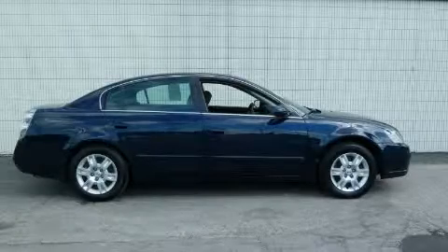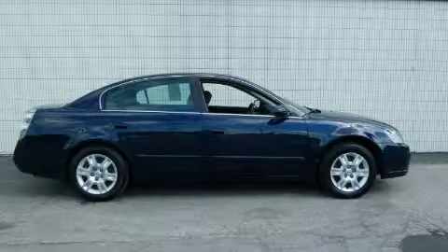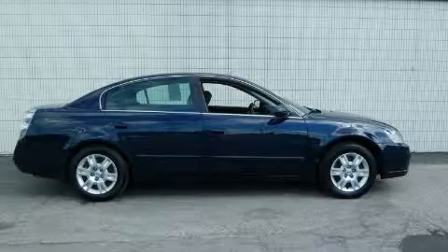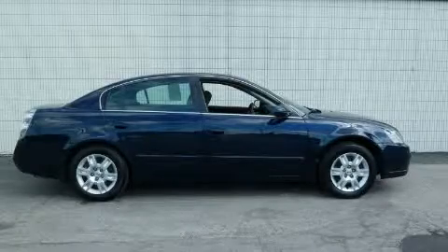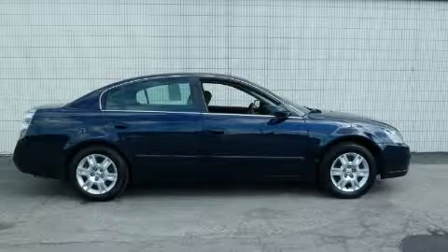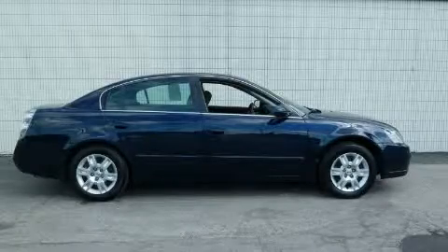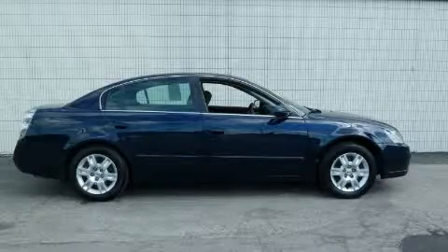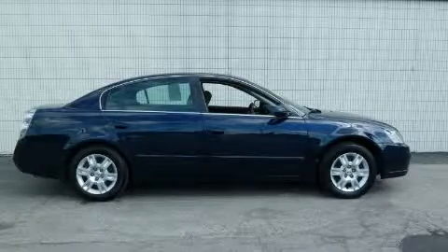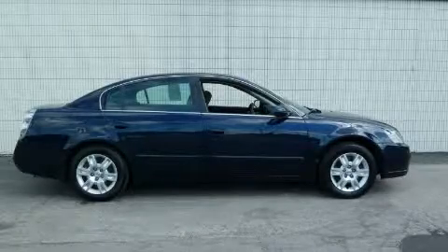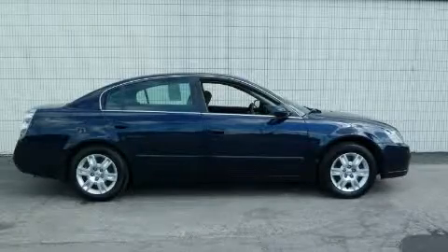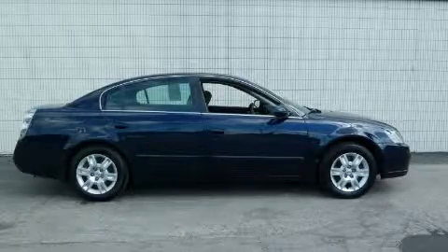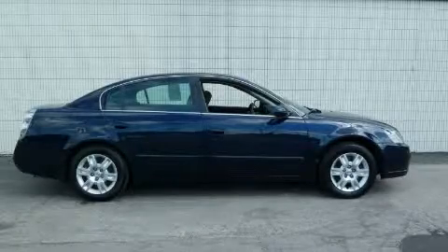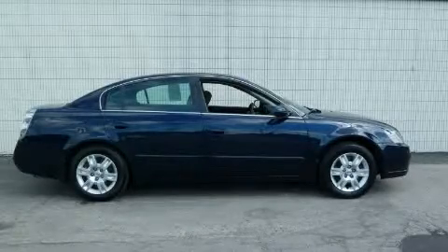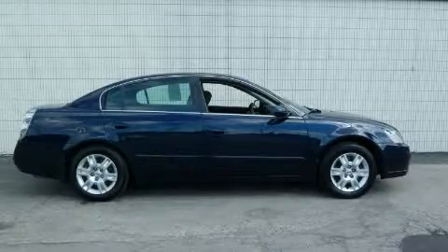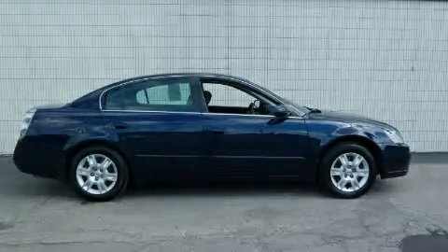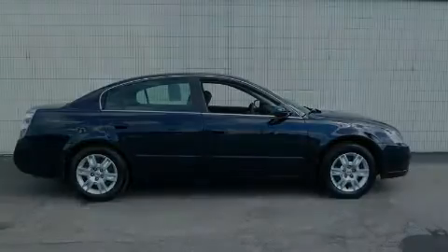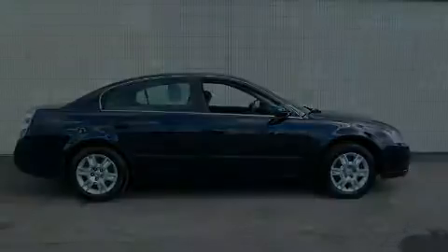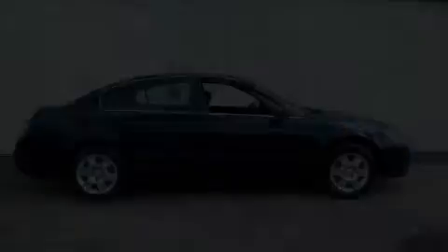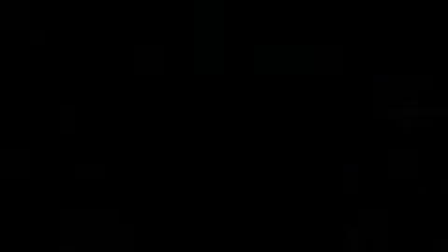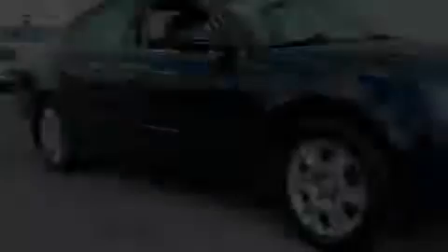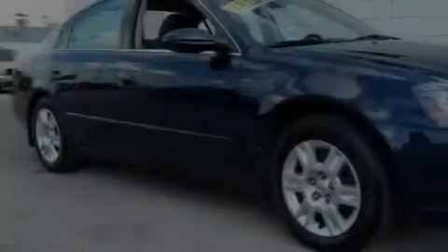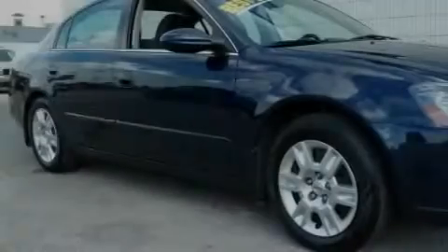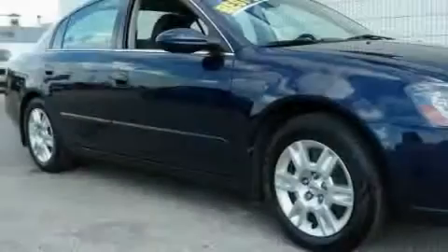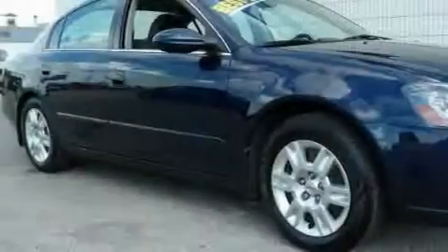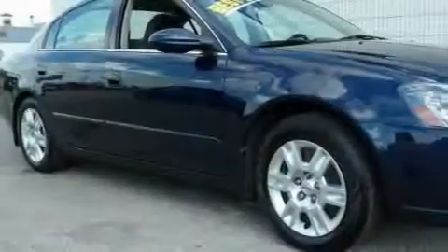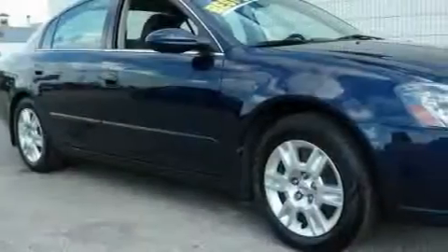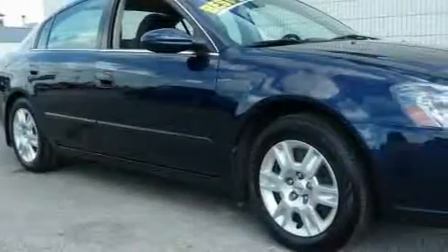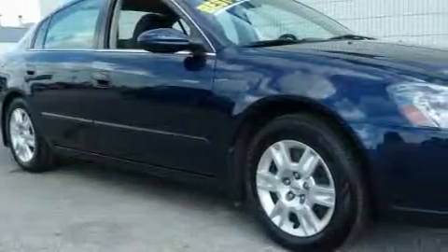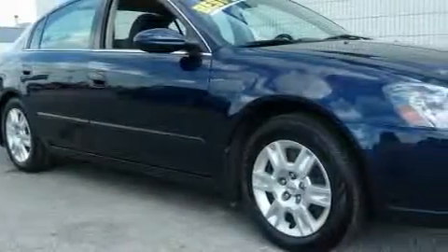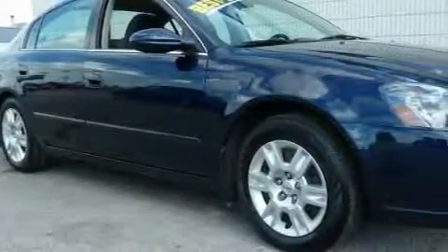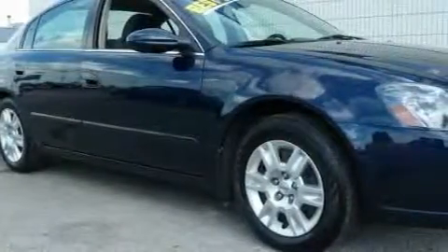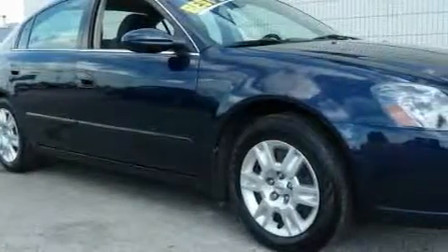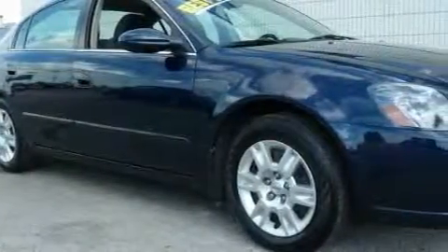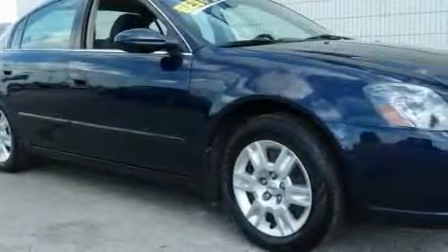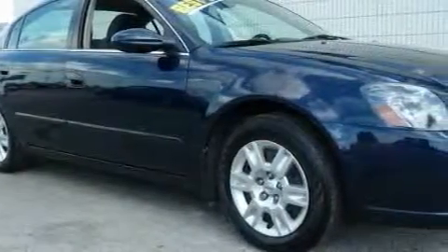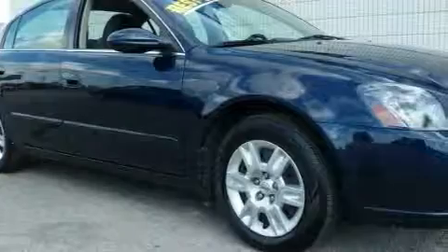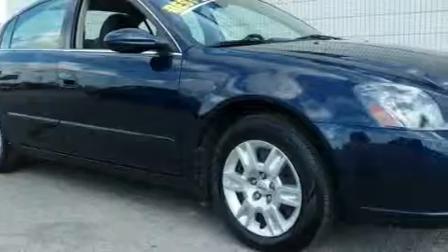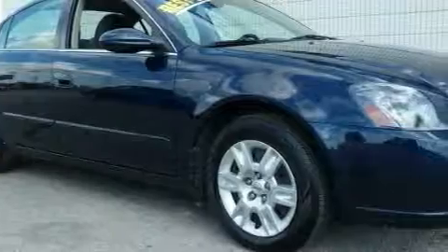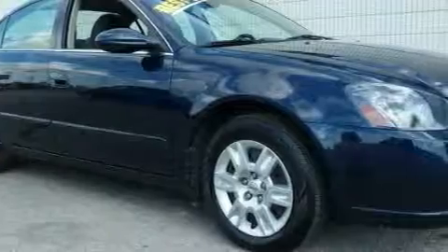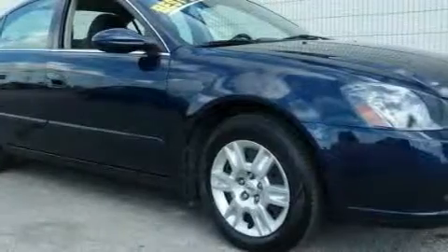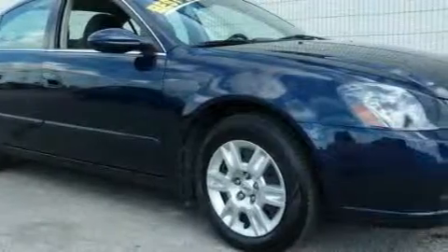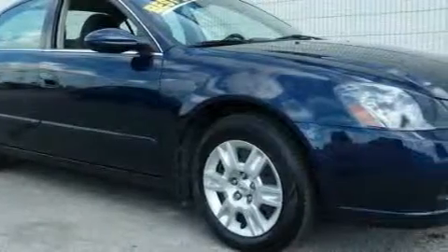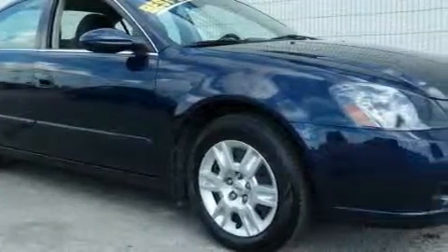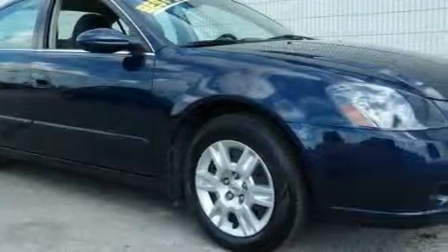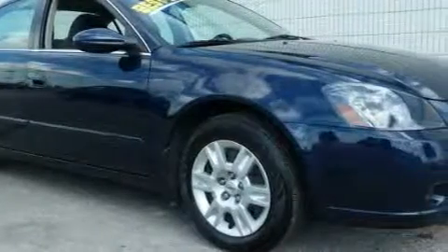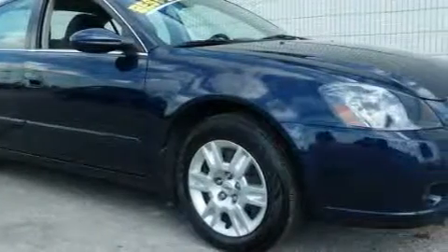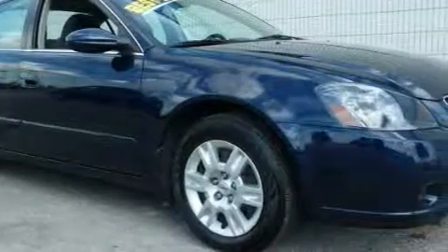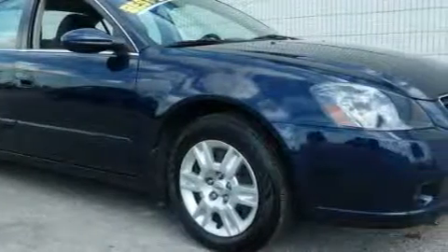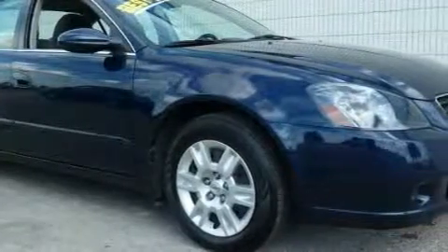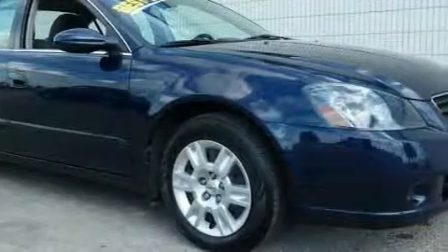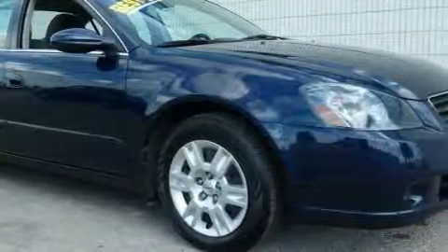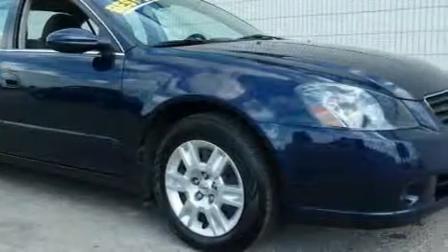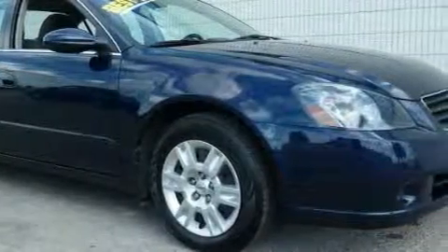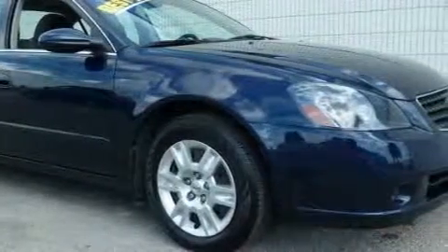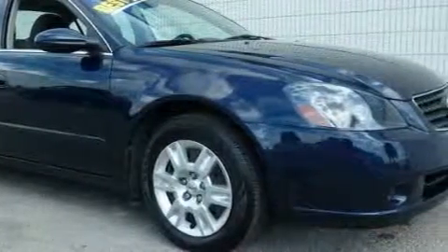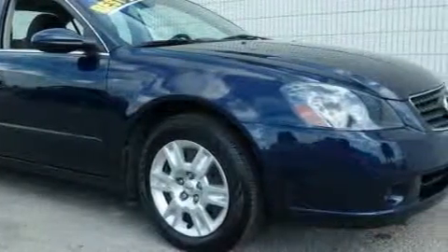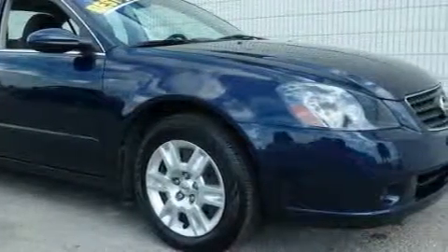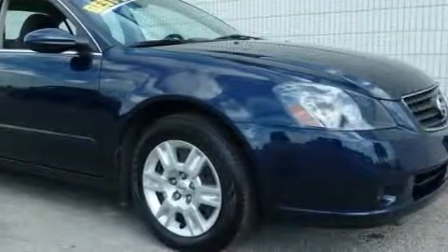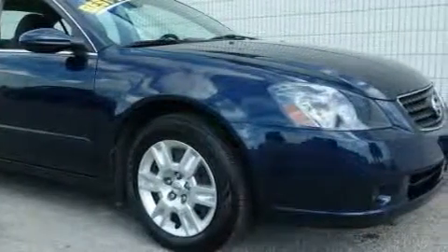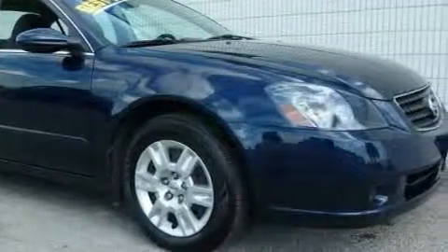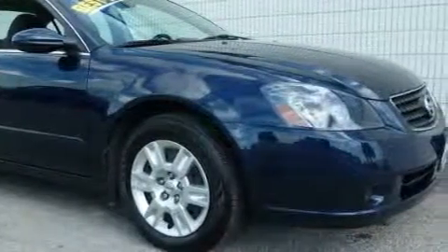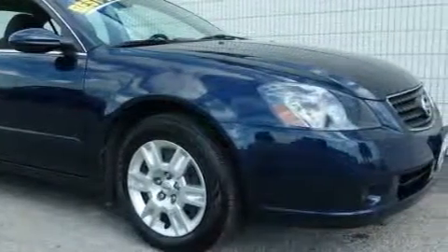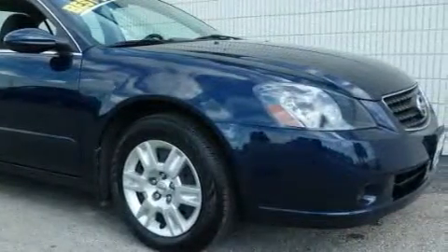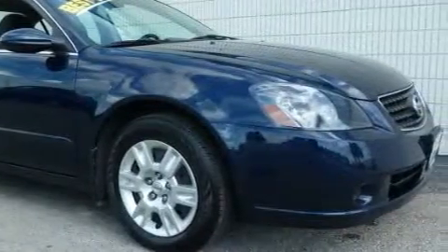This automobile's stylish design always looks great. Stop by today and test drive this automobile for yourself.